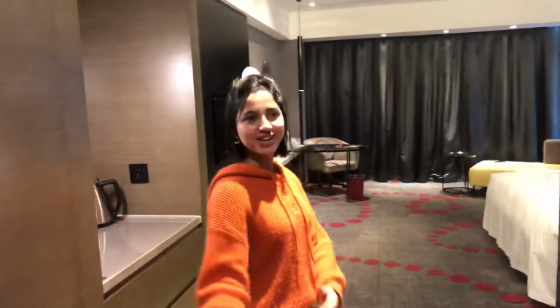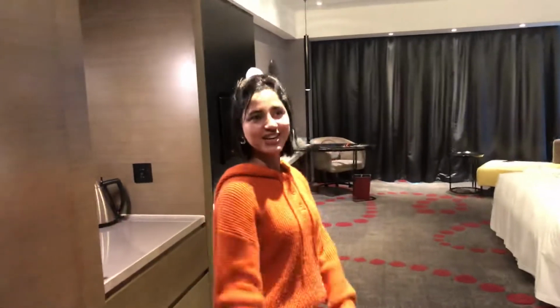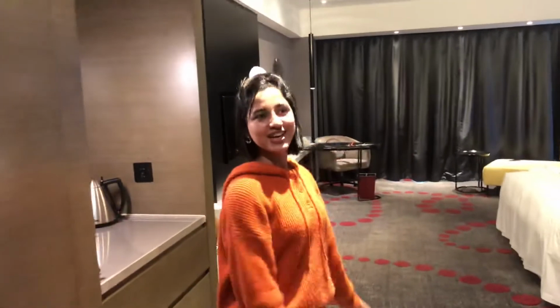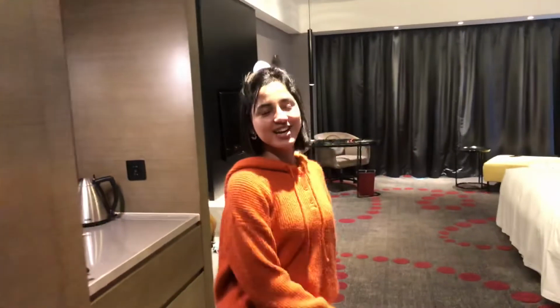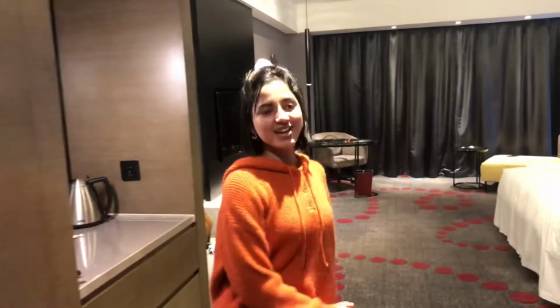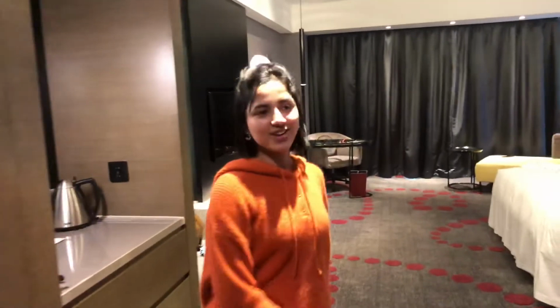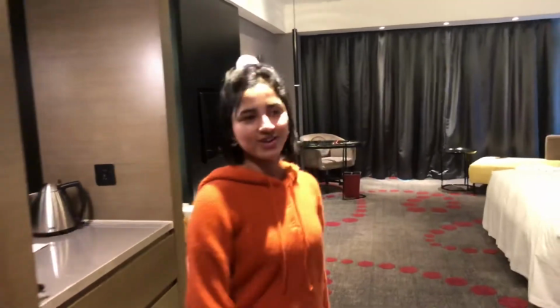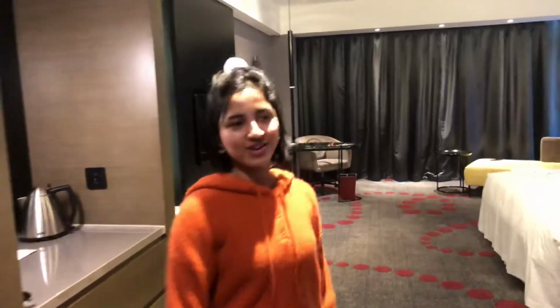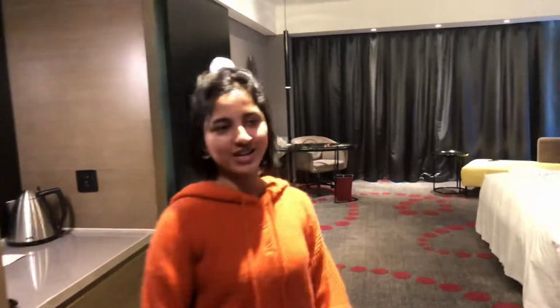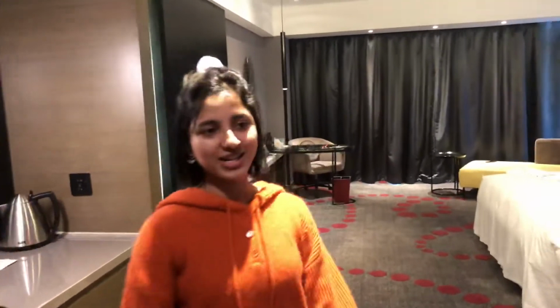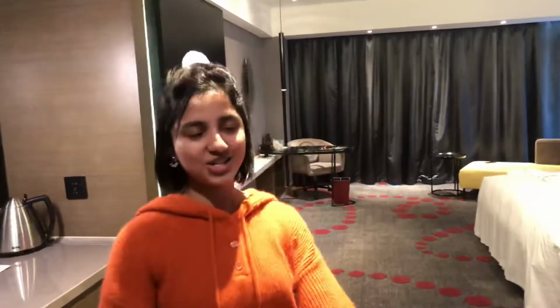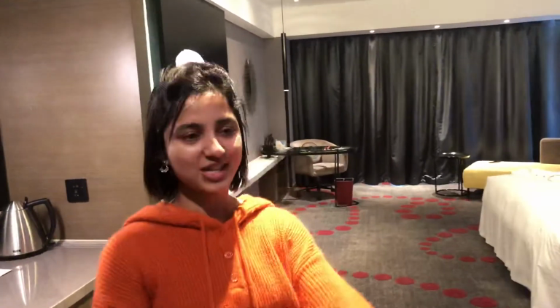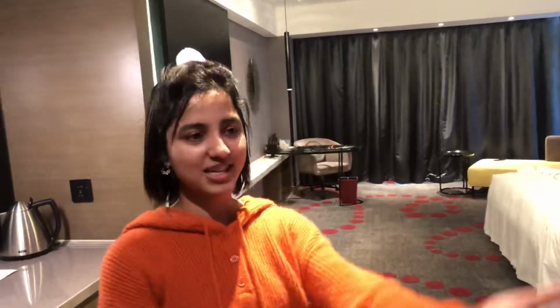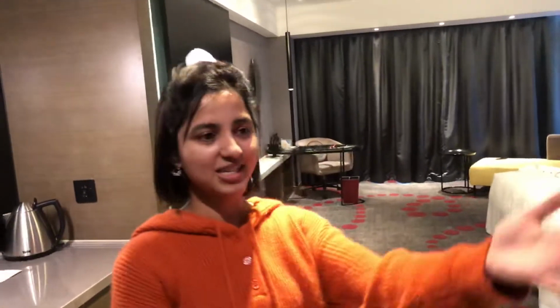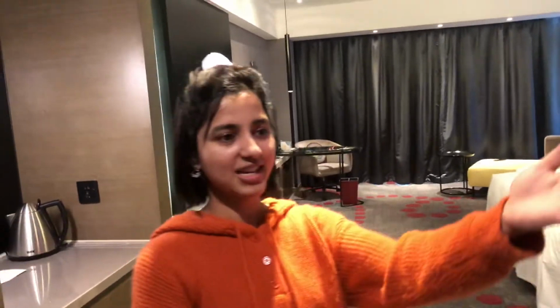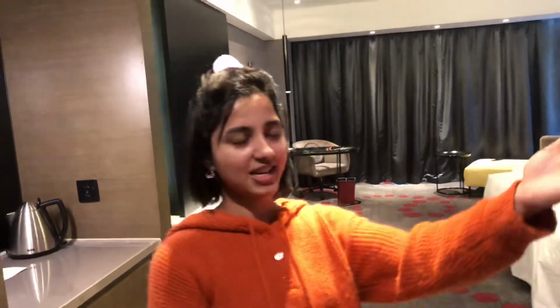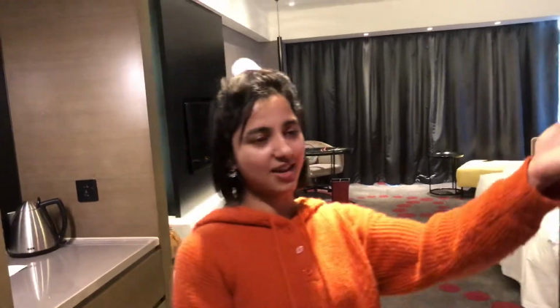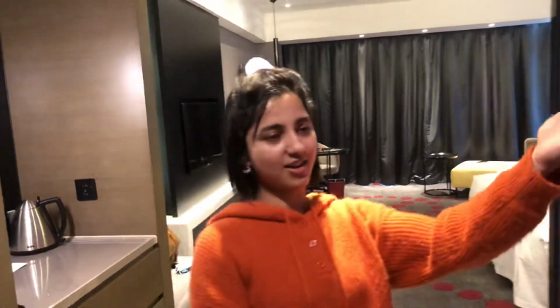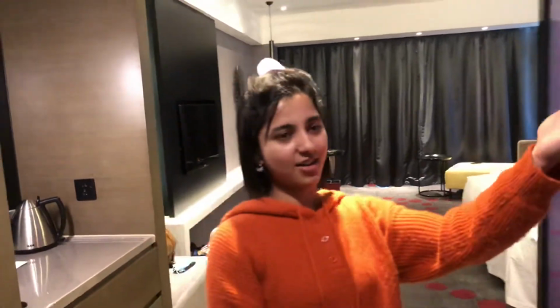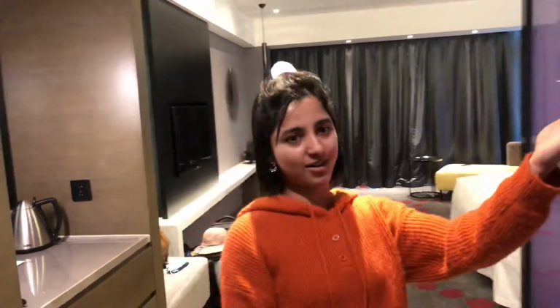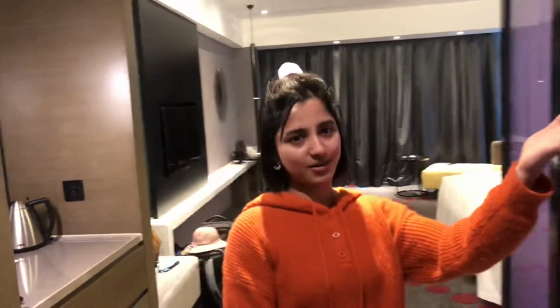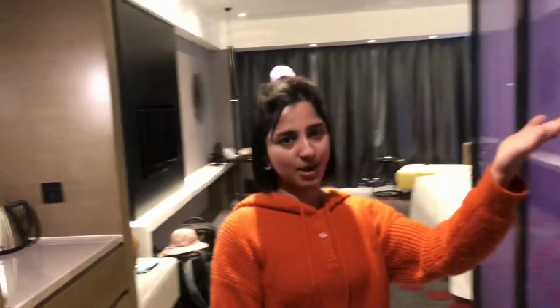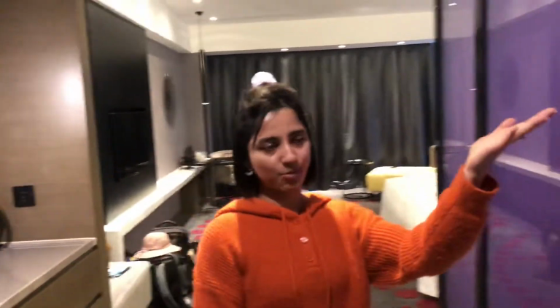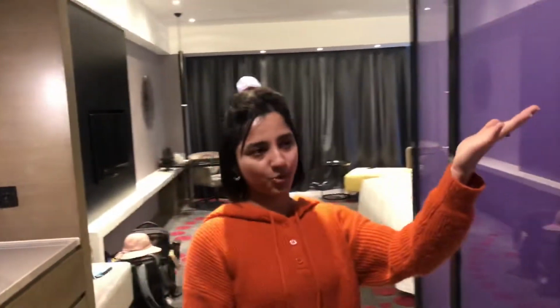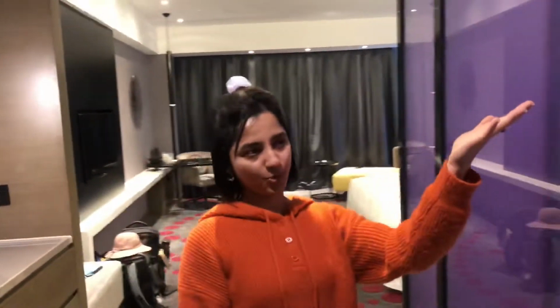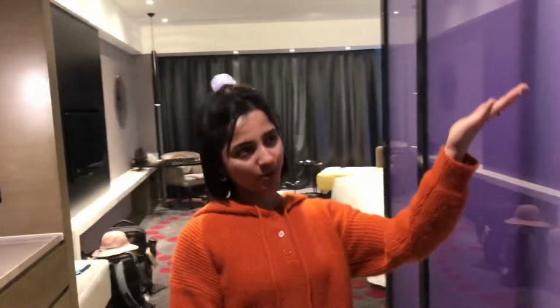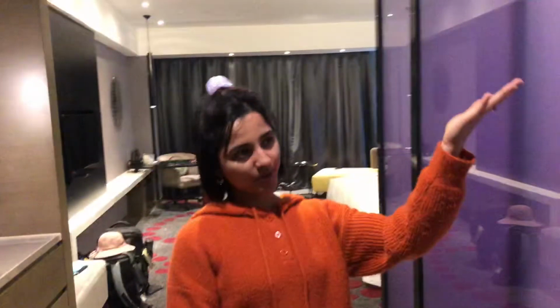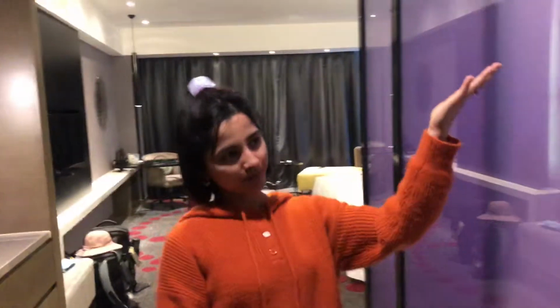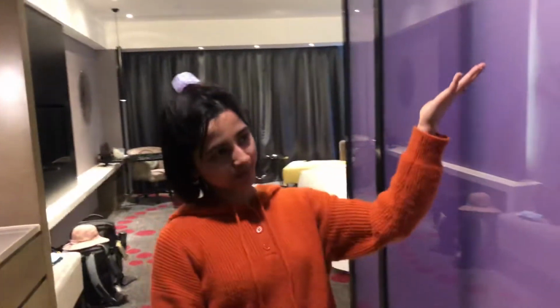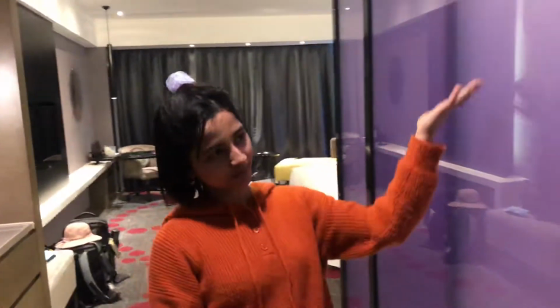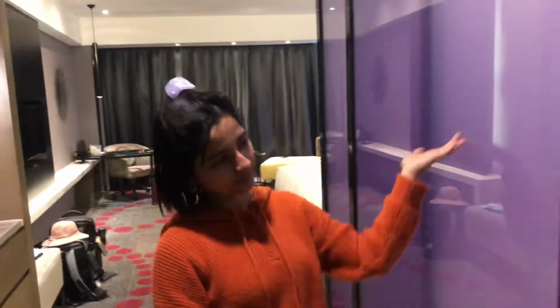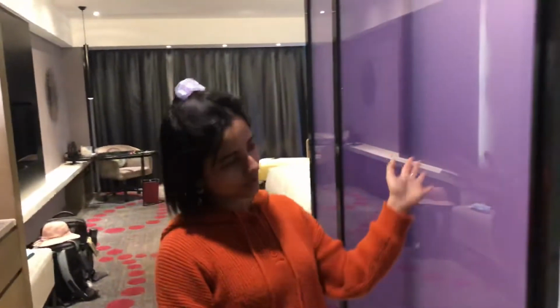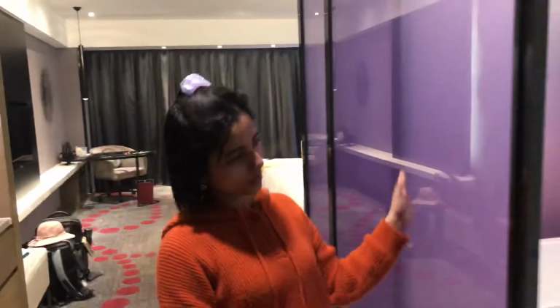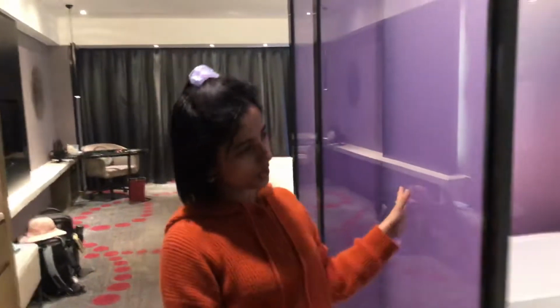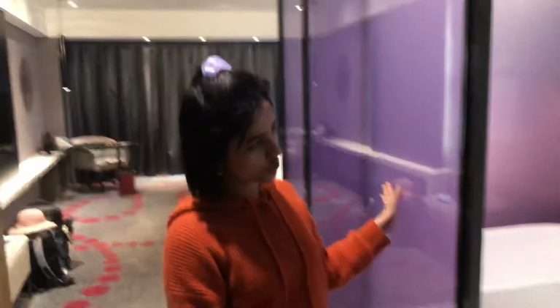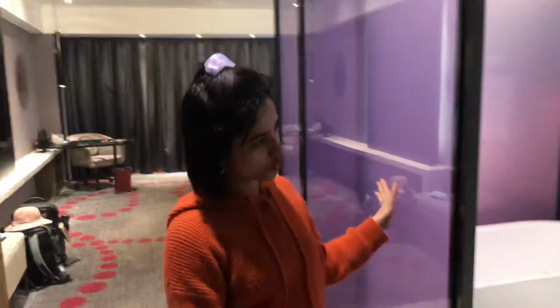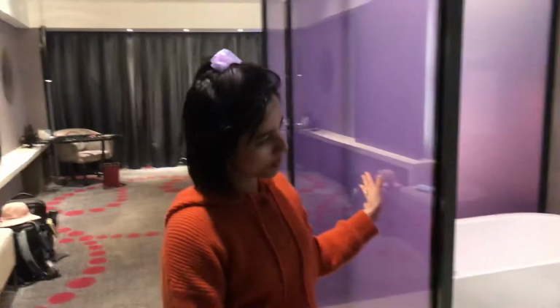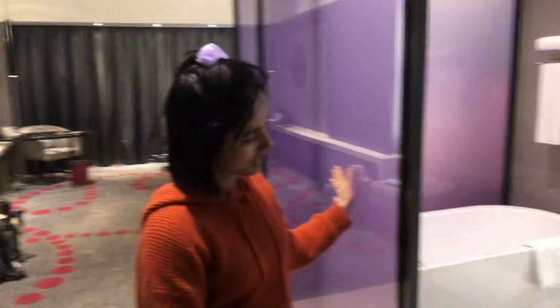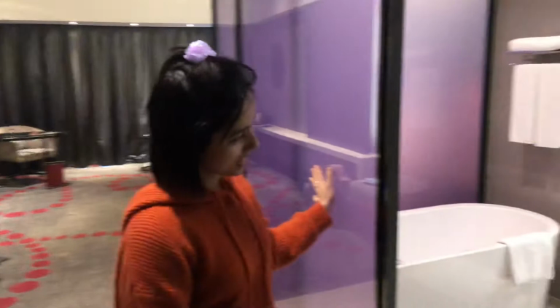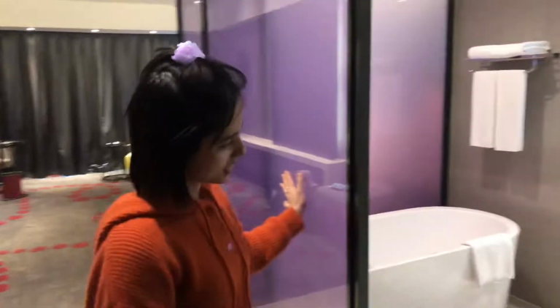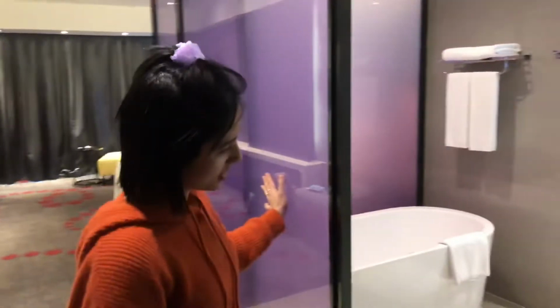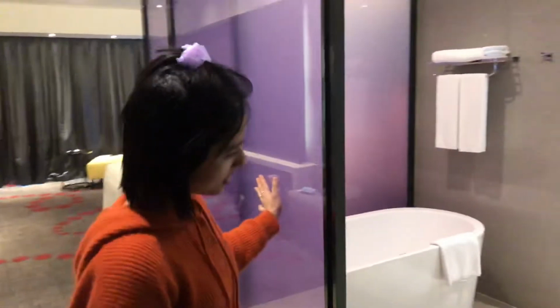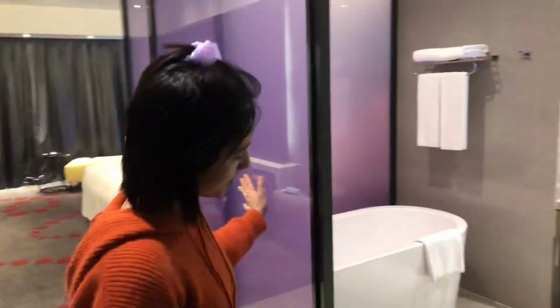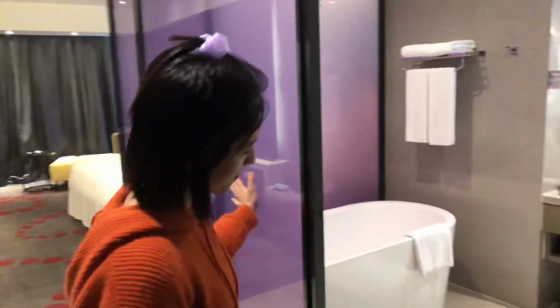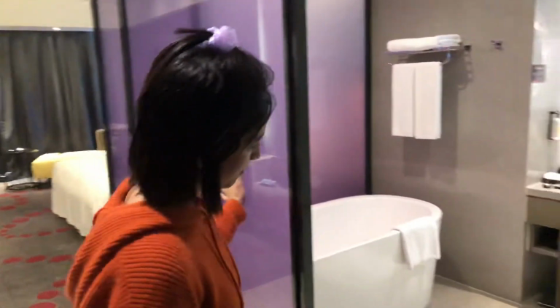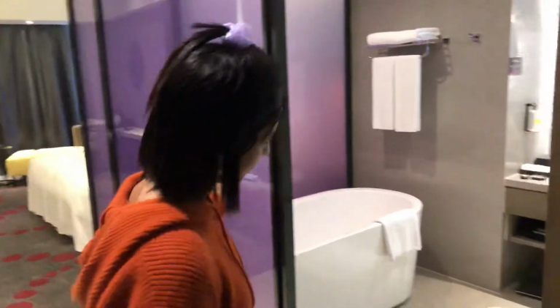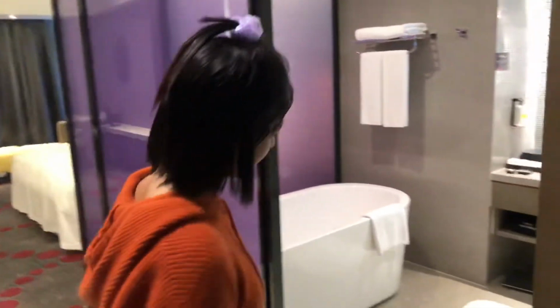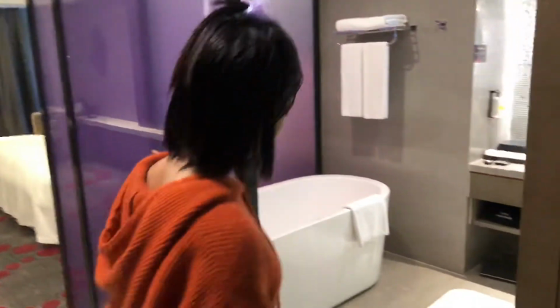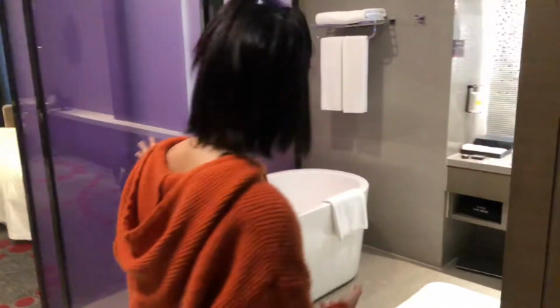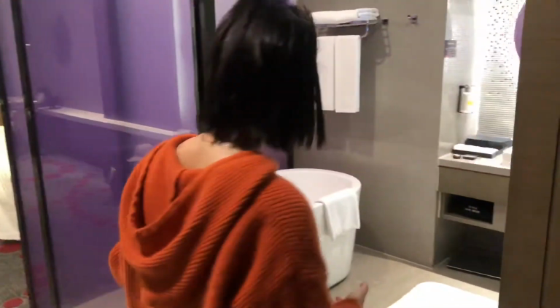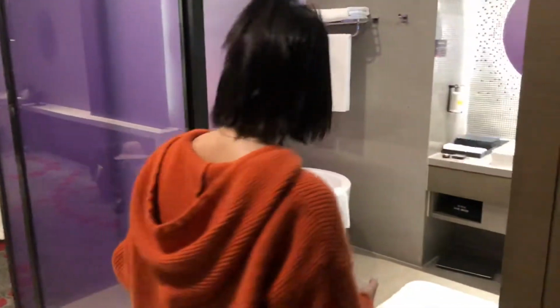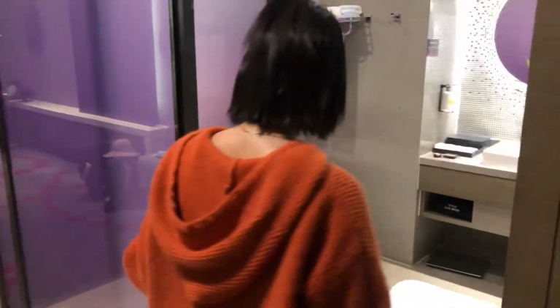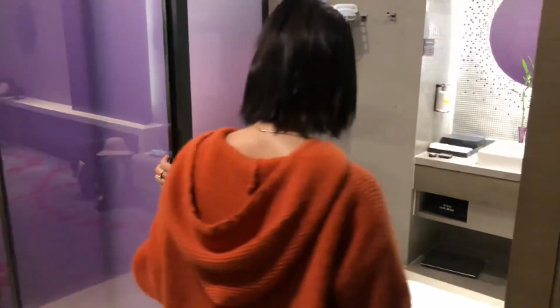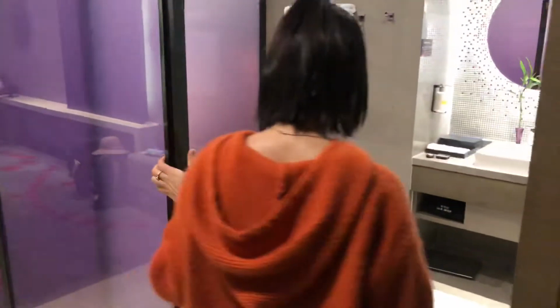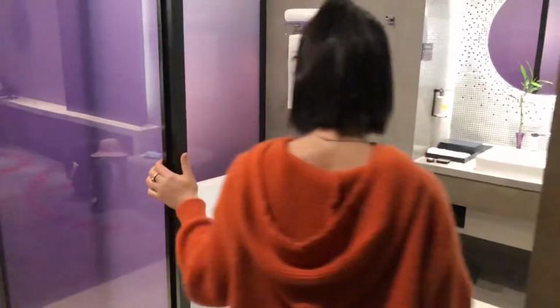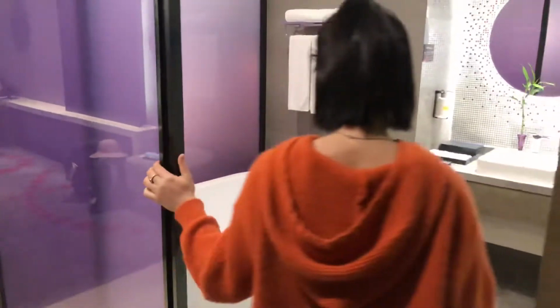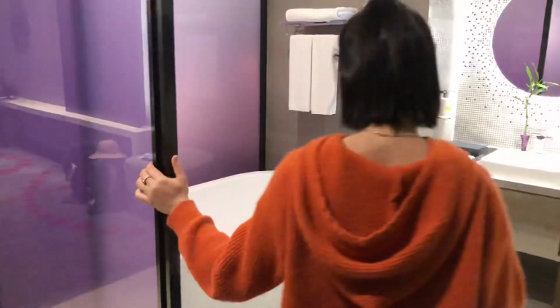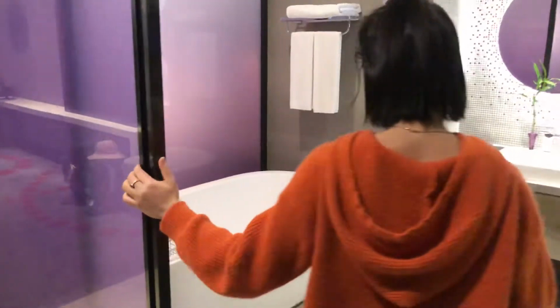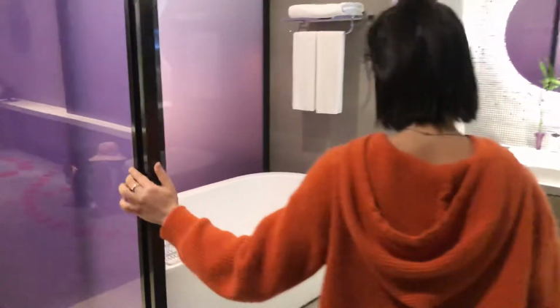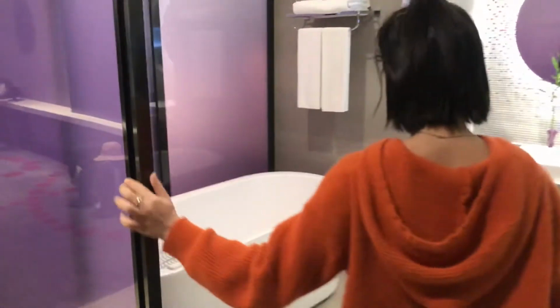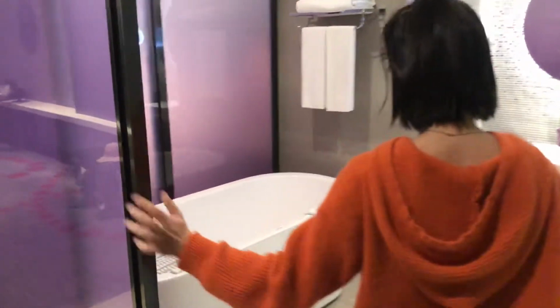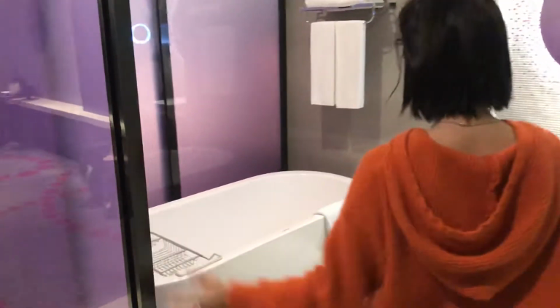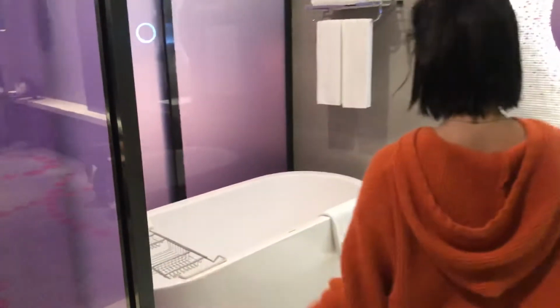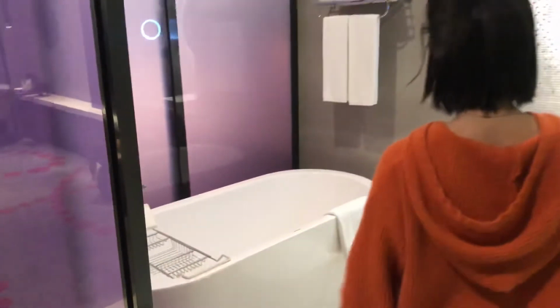We are initially in the washroom area. Let's see the washroom area.